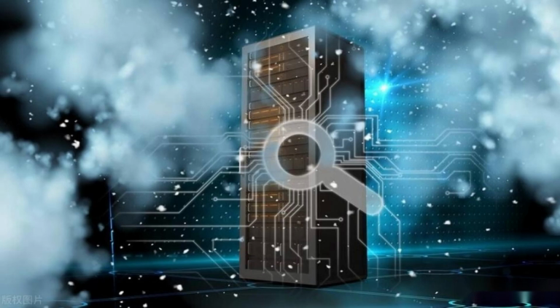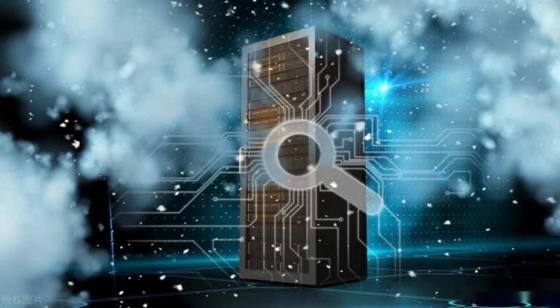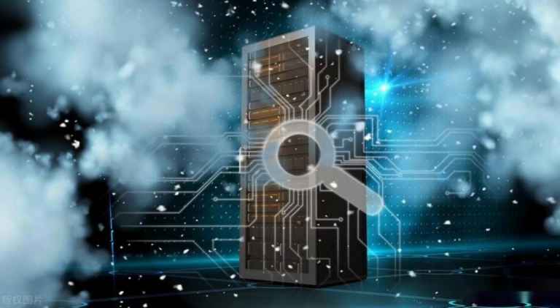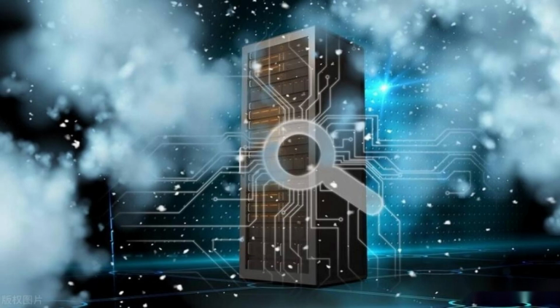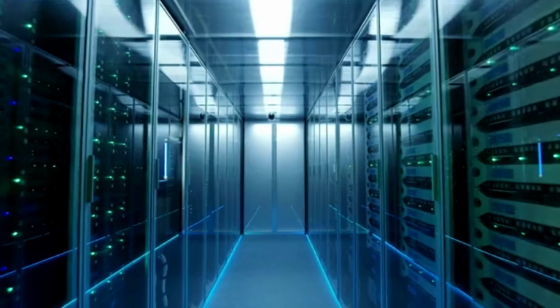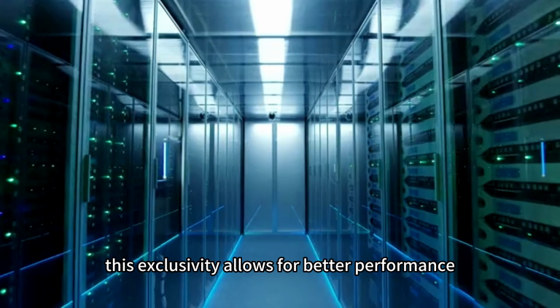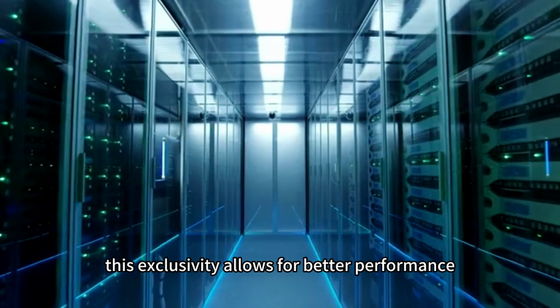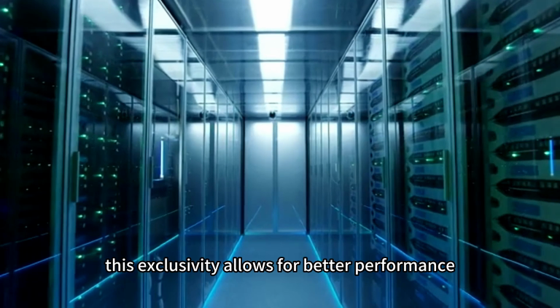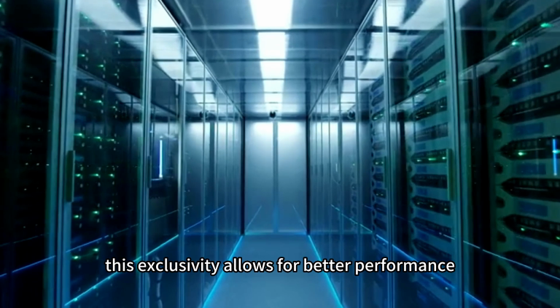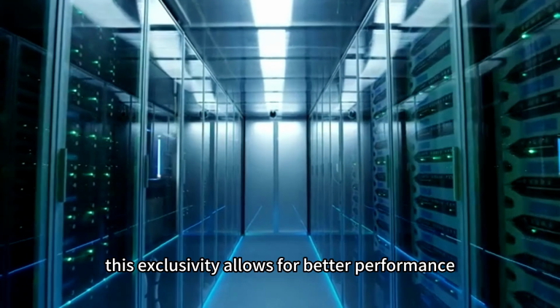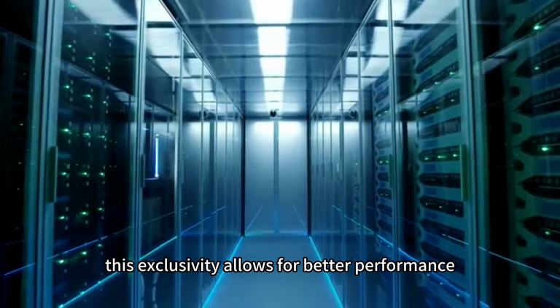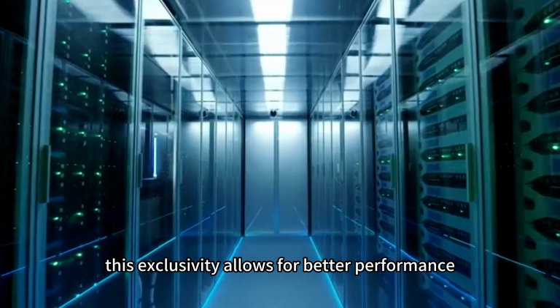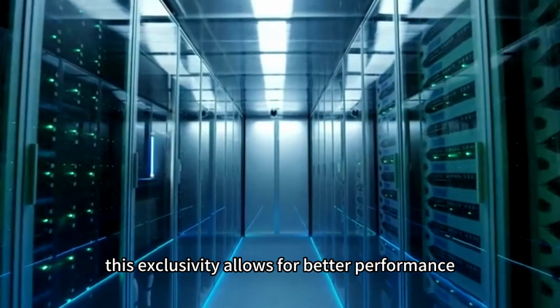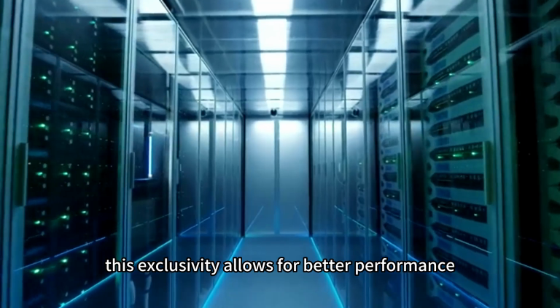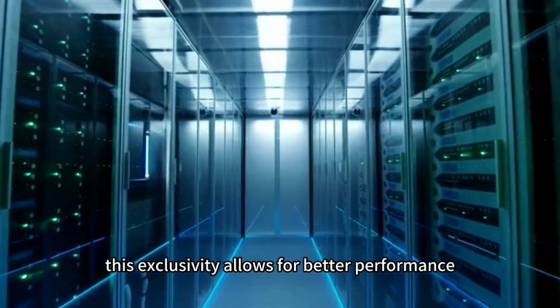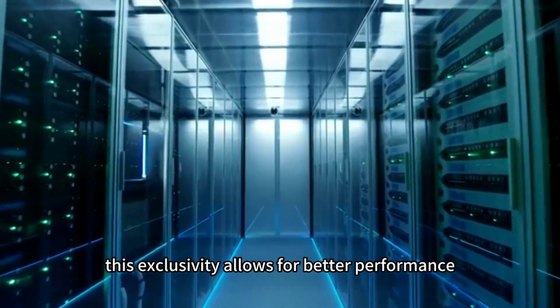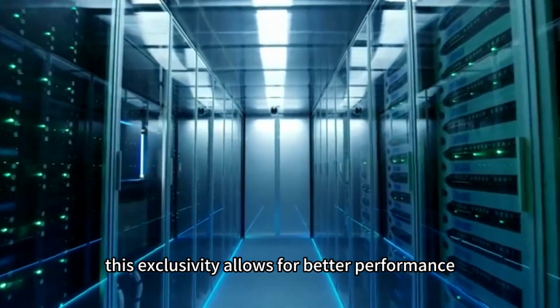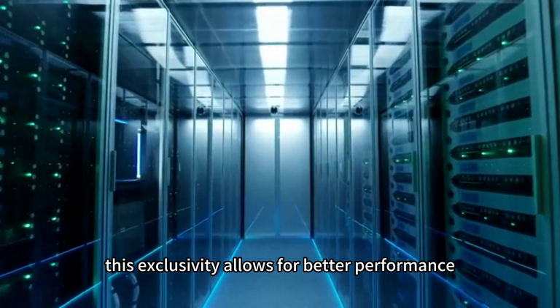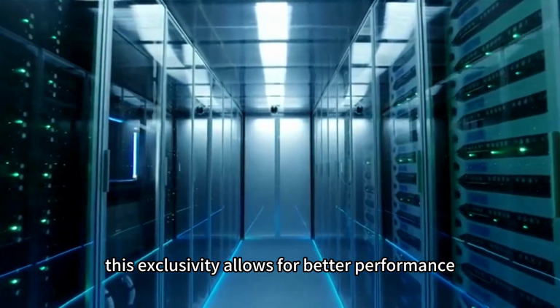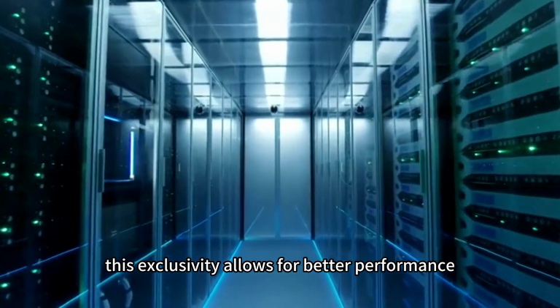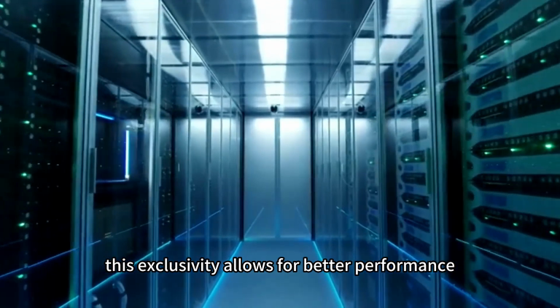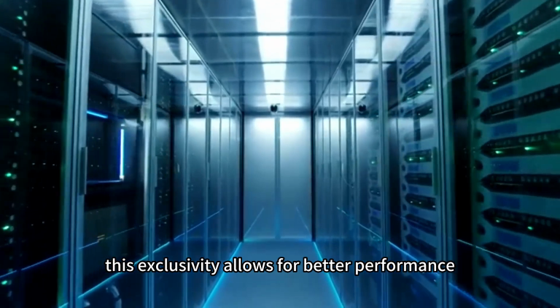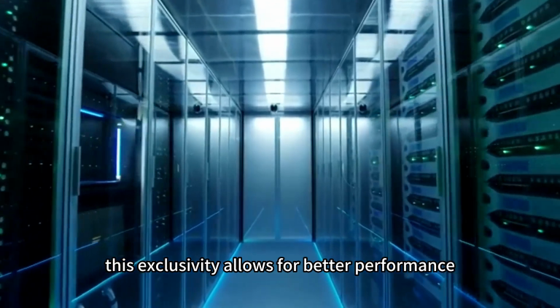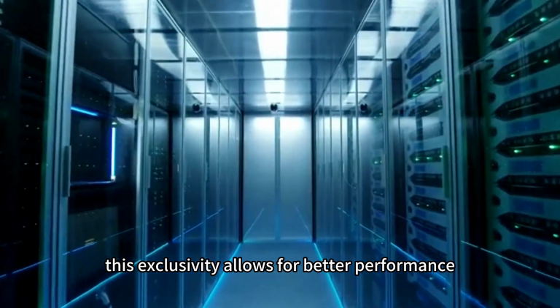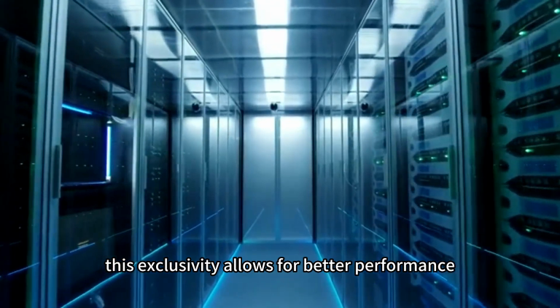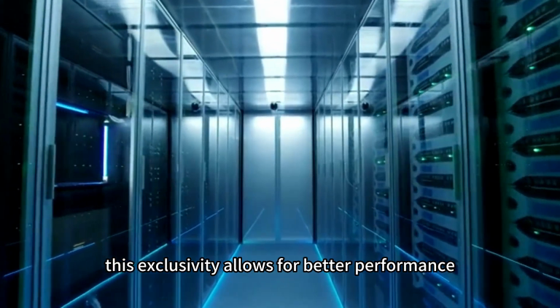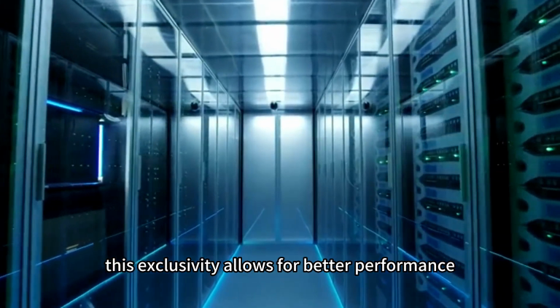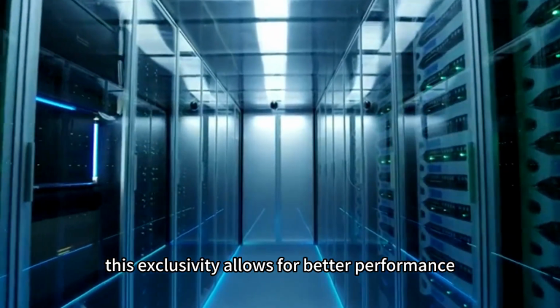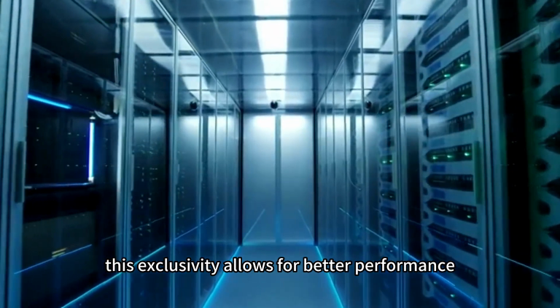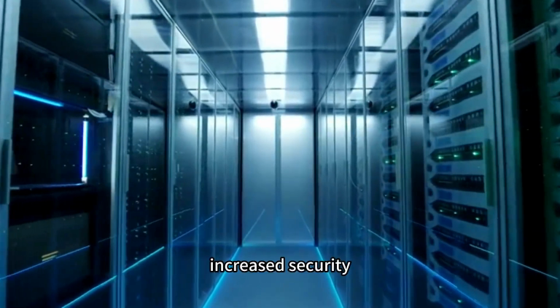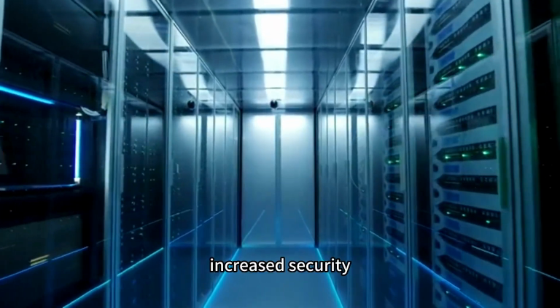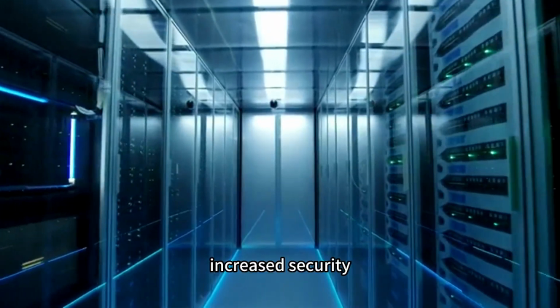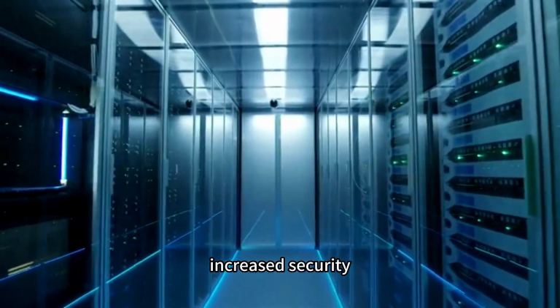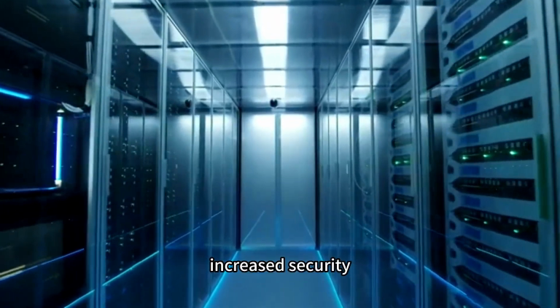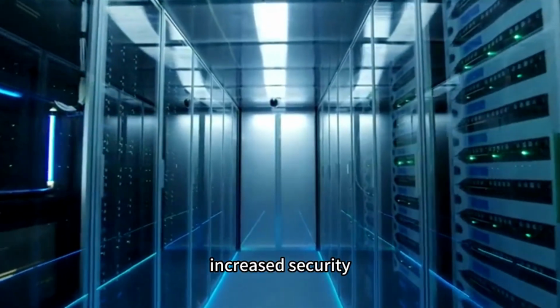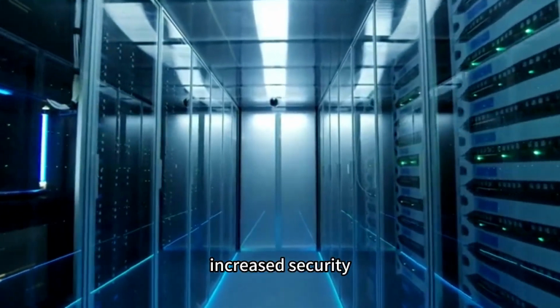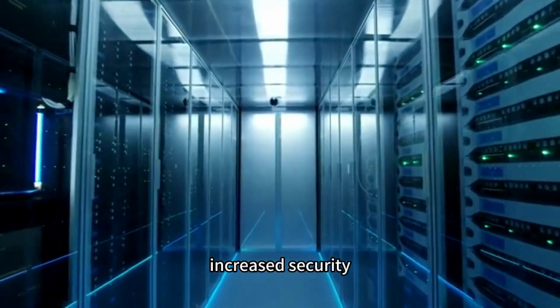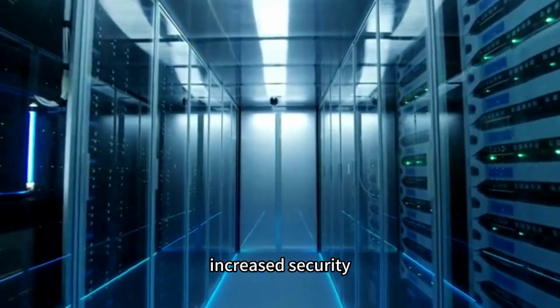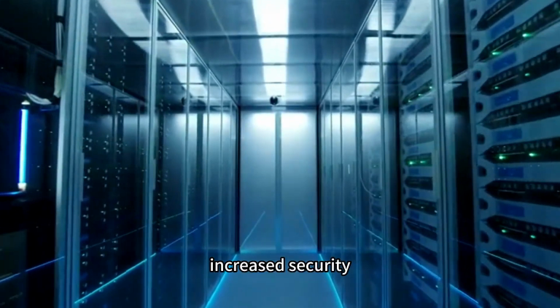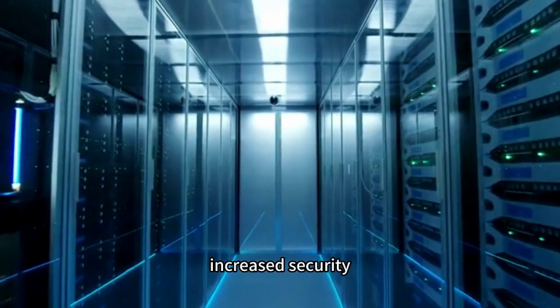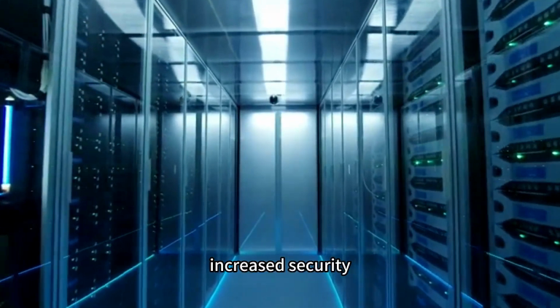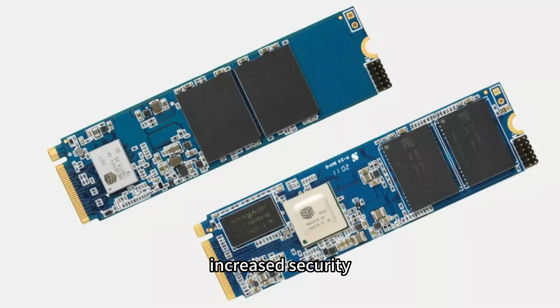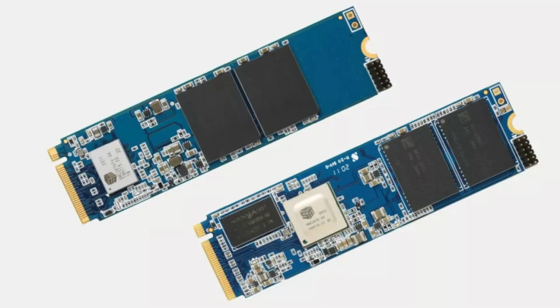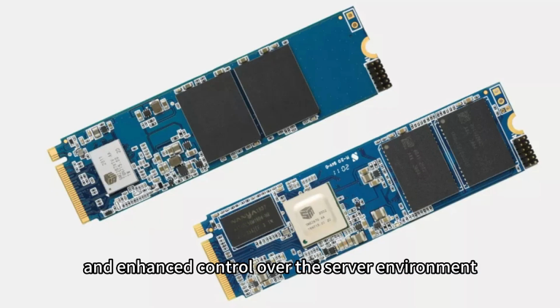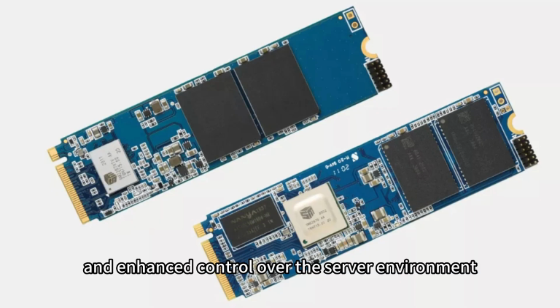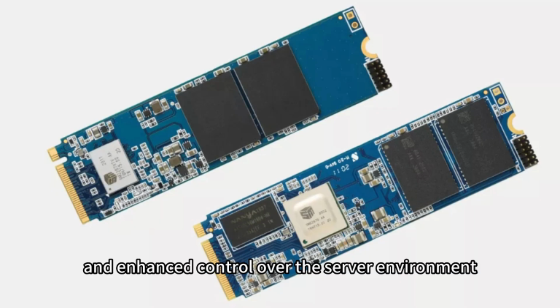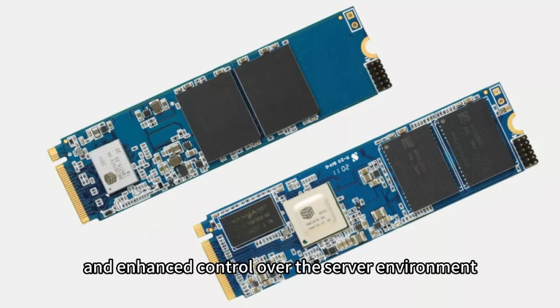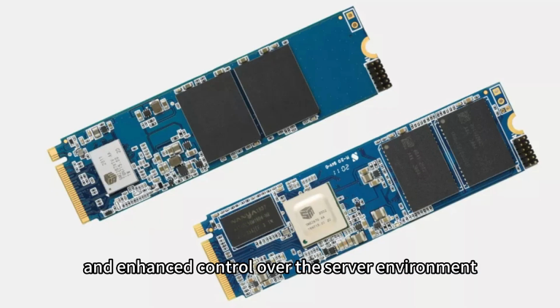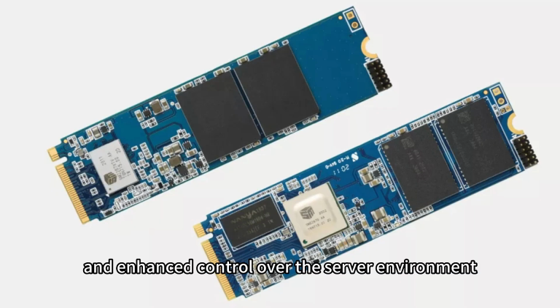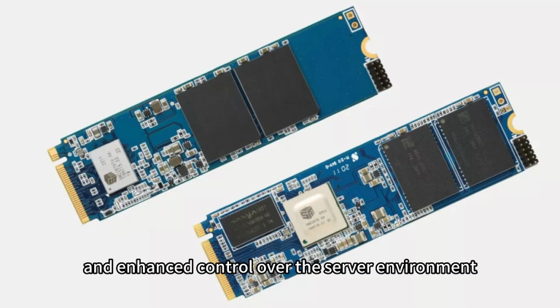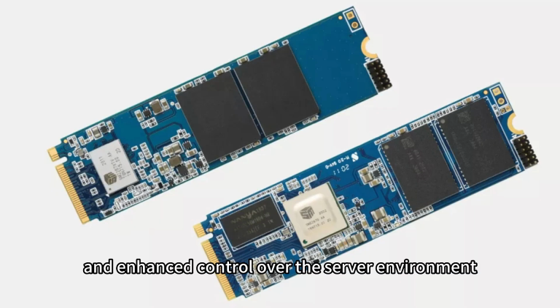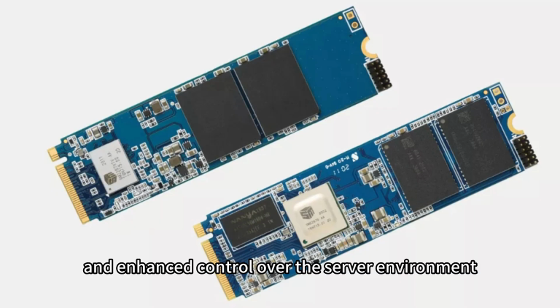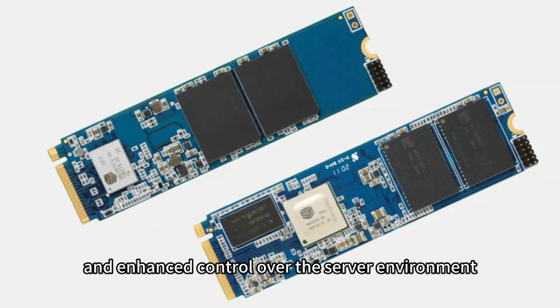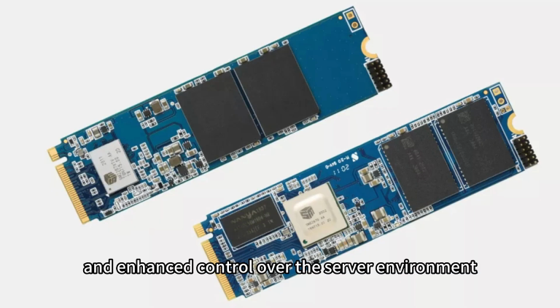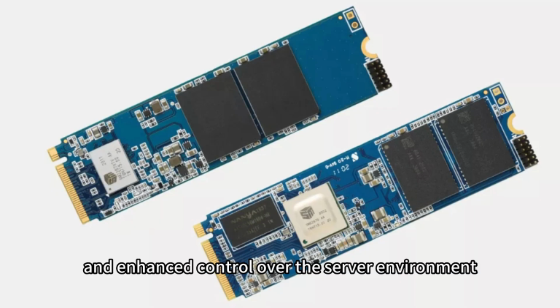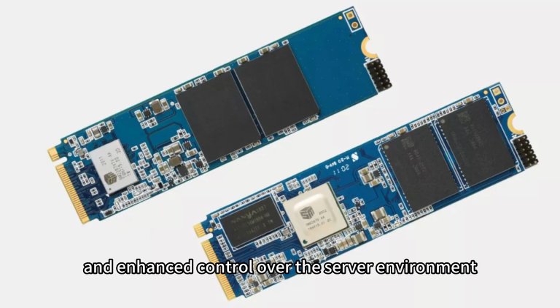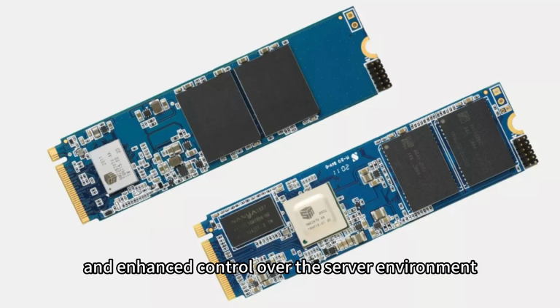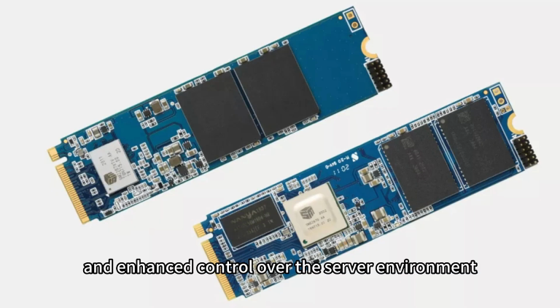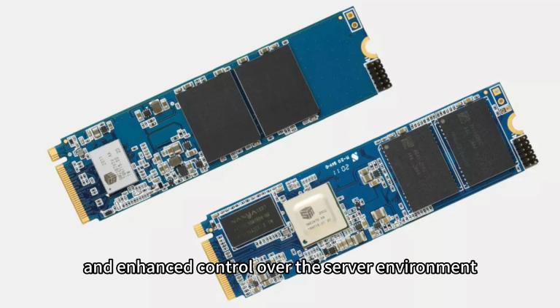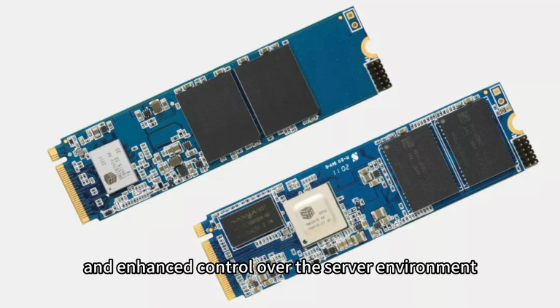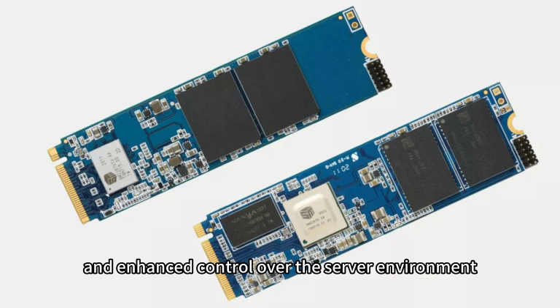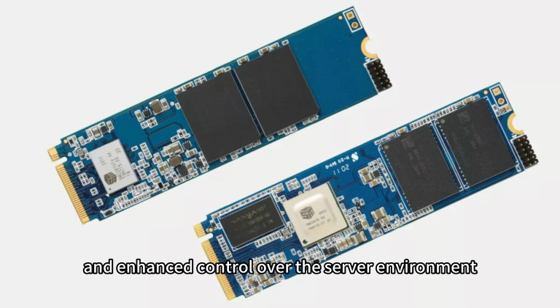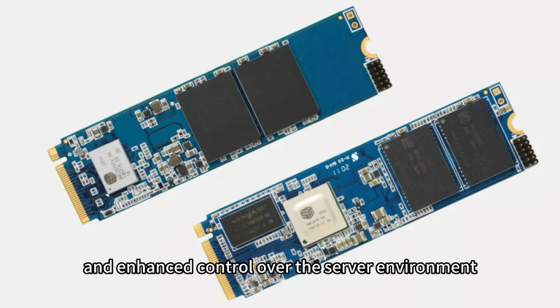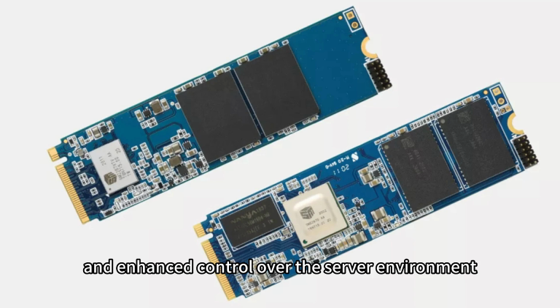This exclusivity allows for better performance, increased security, and enhanced control over the server environment.